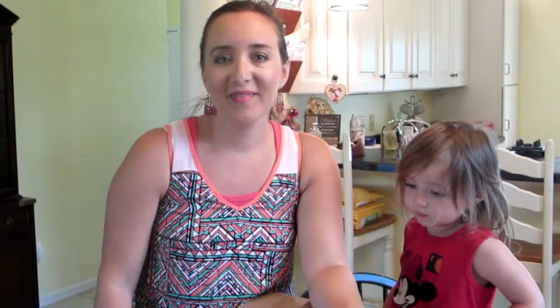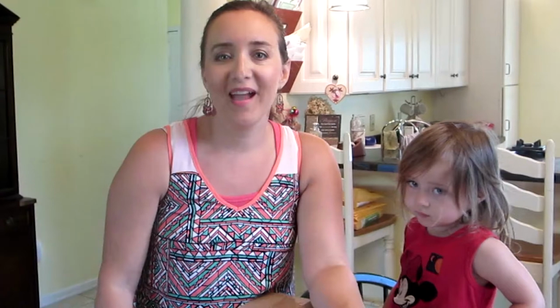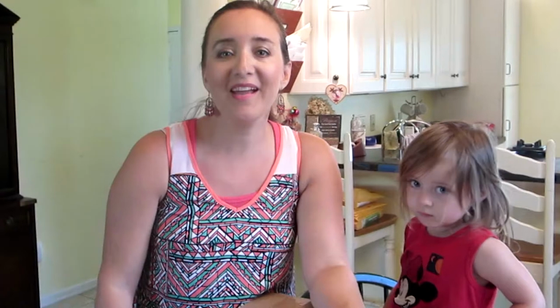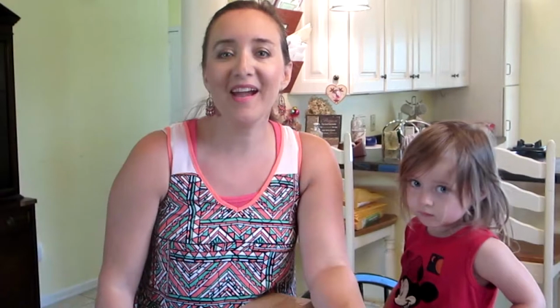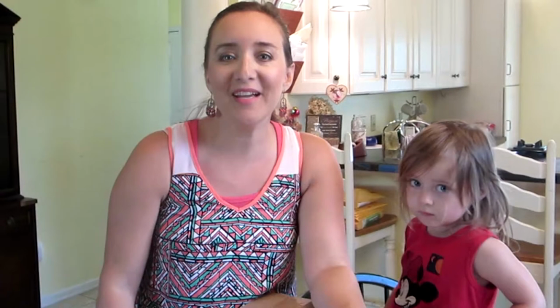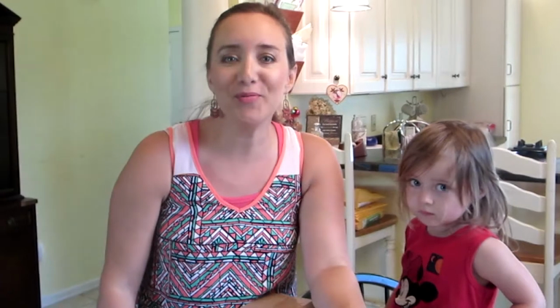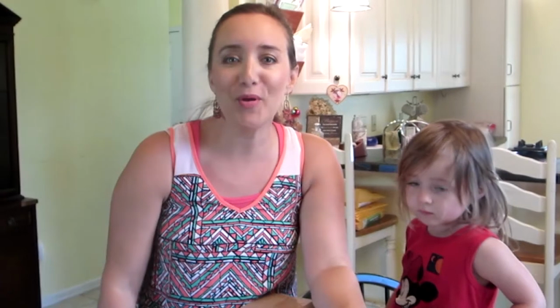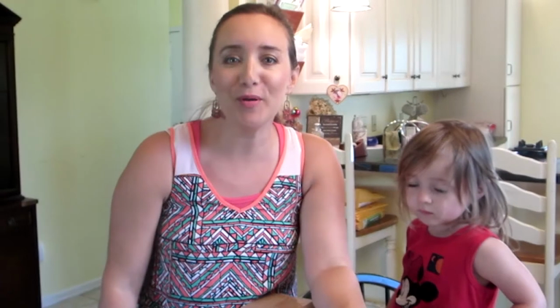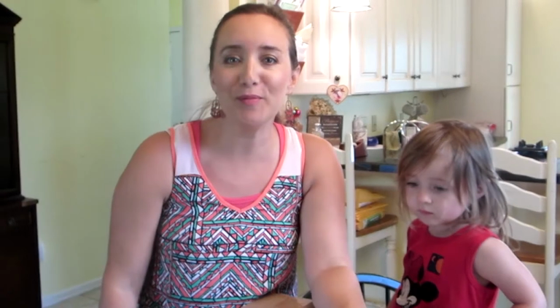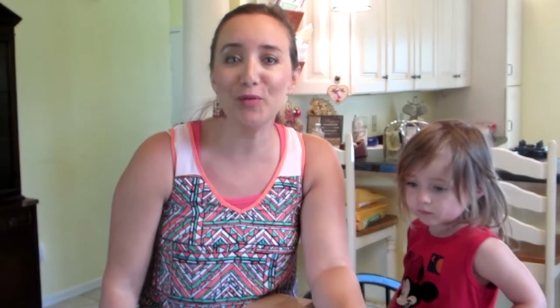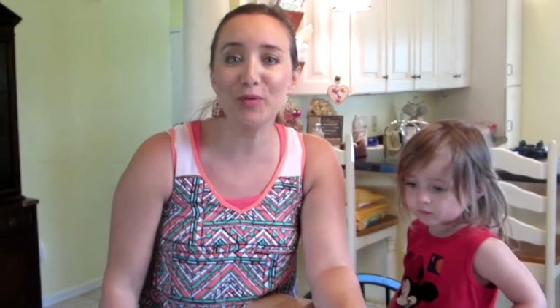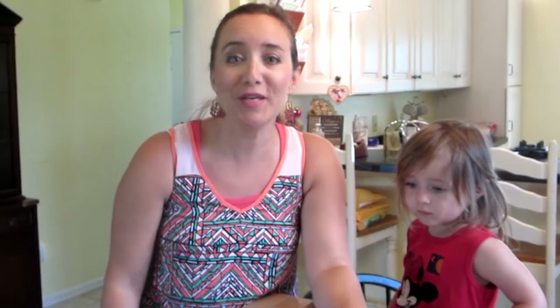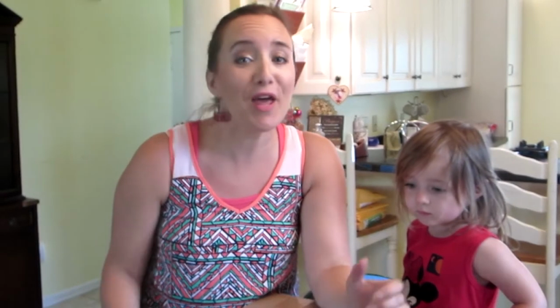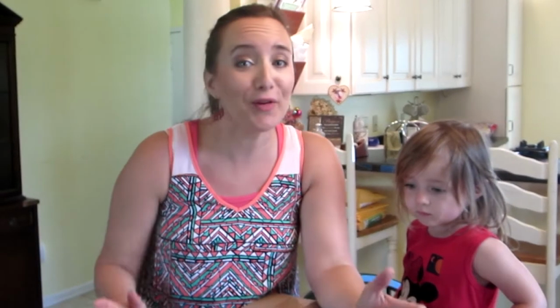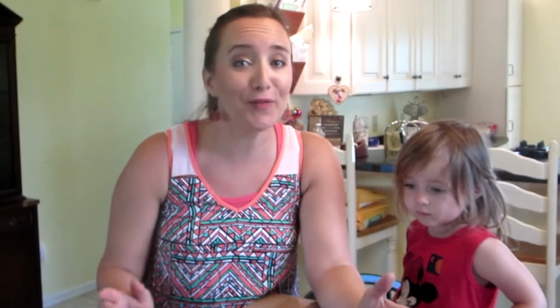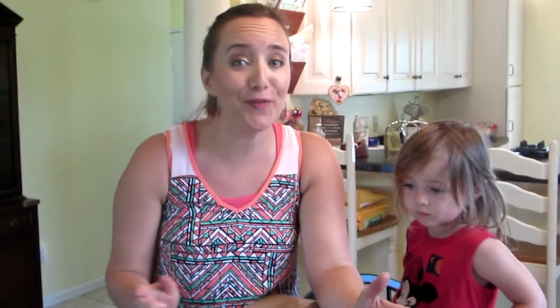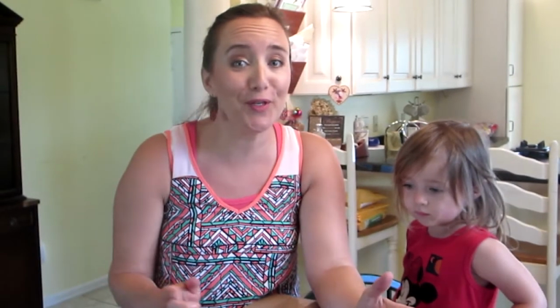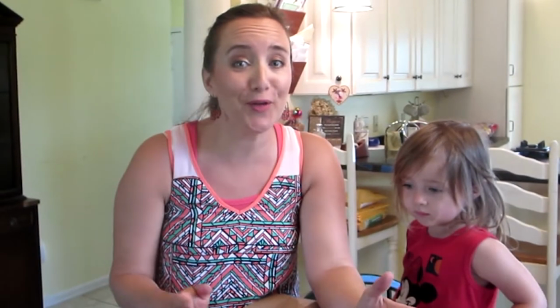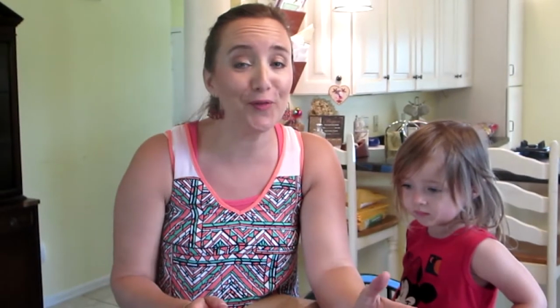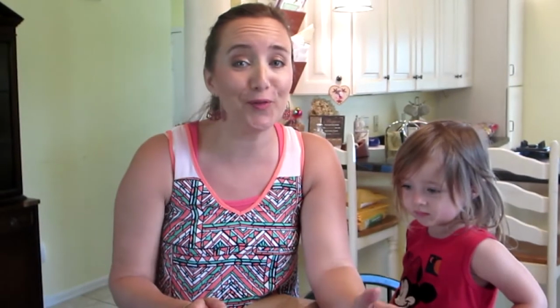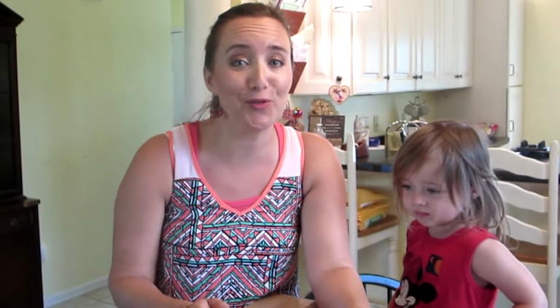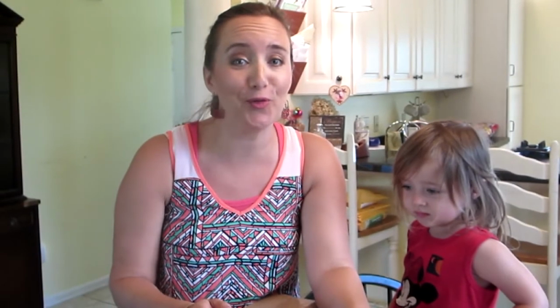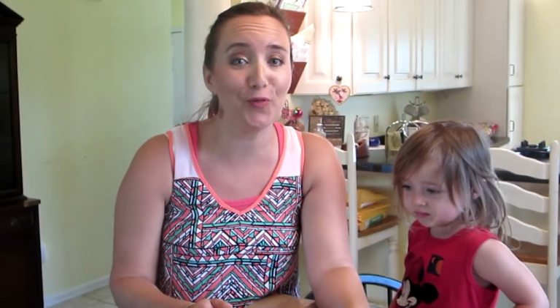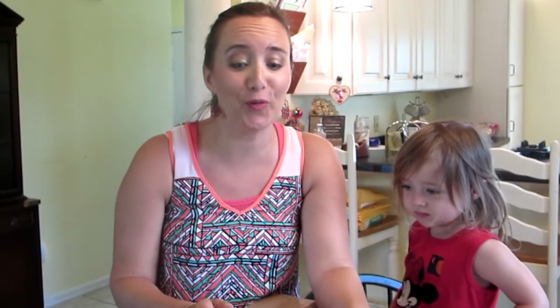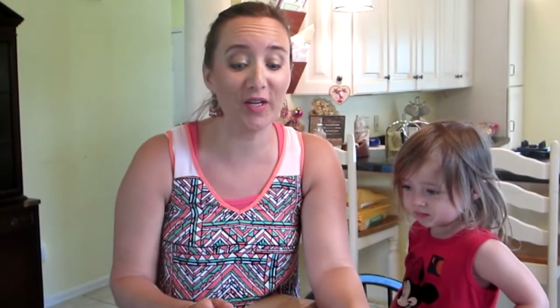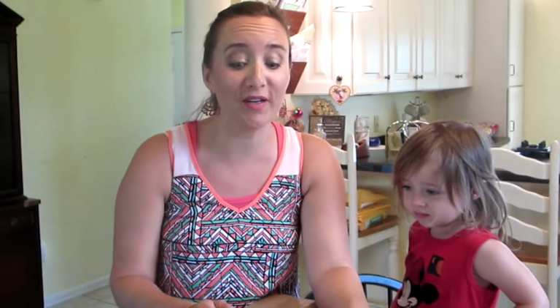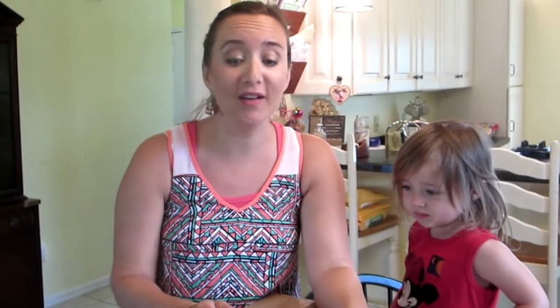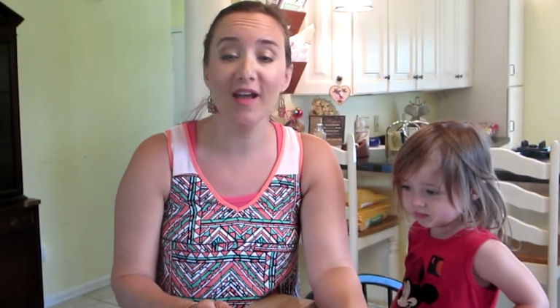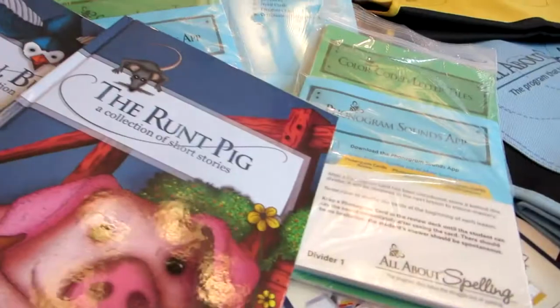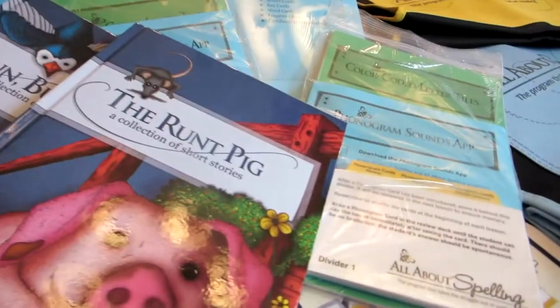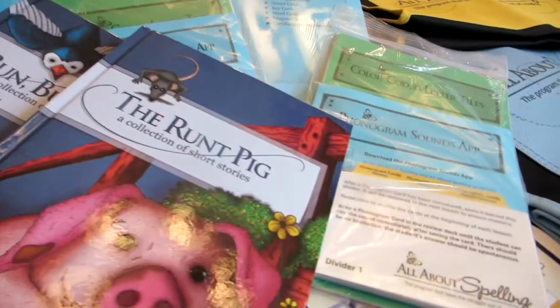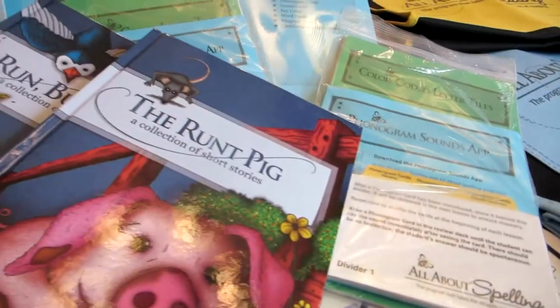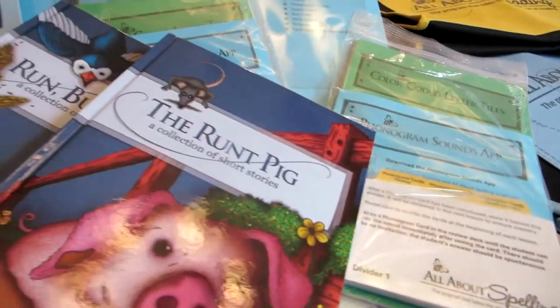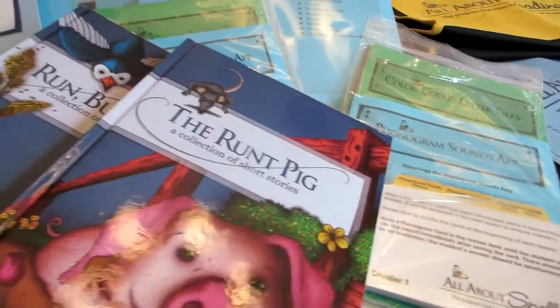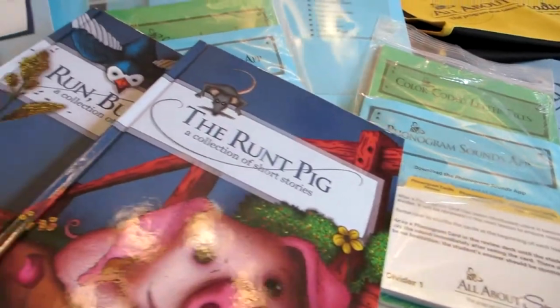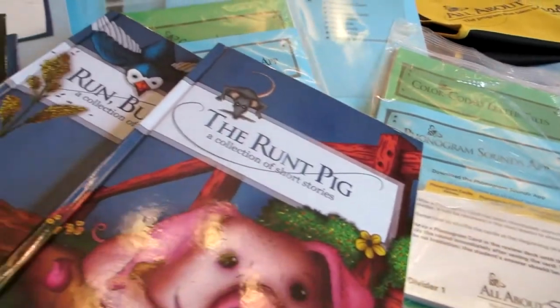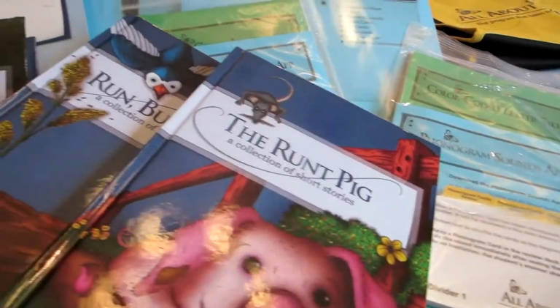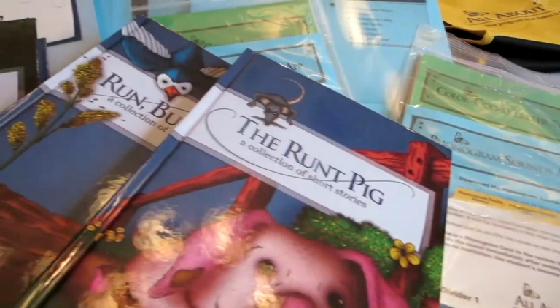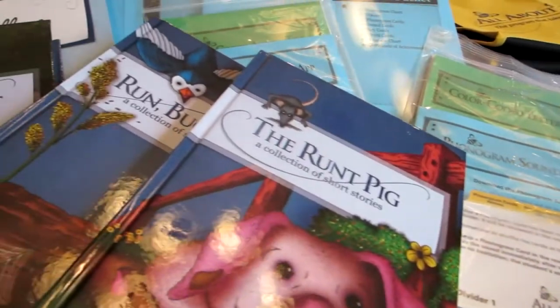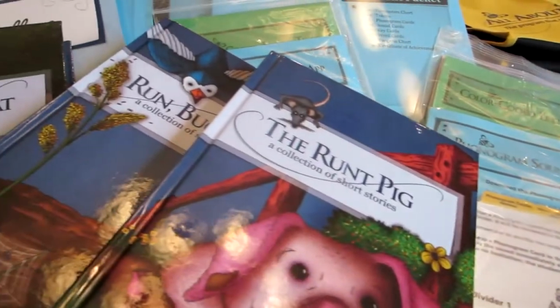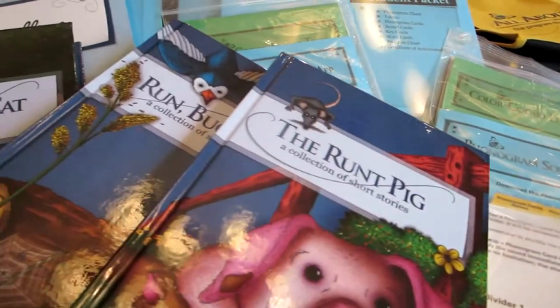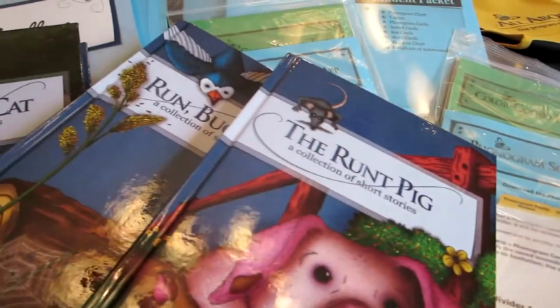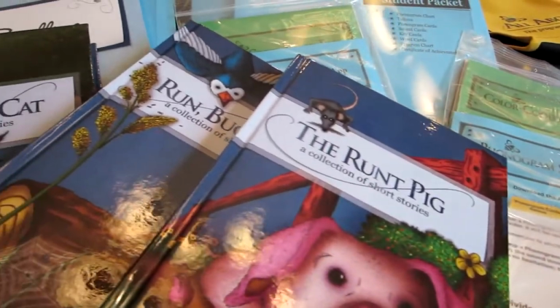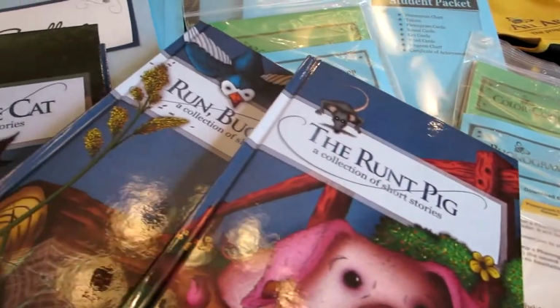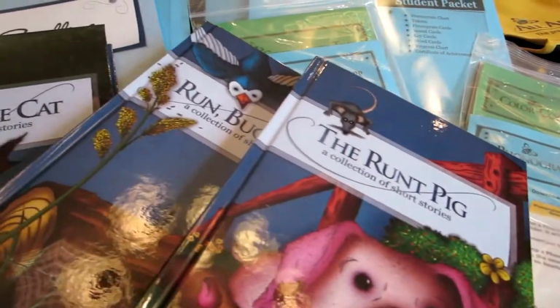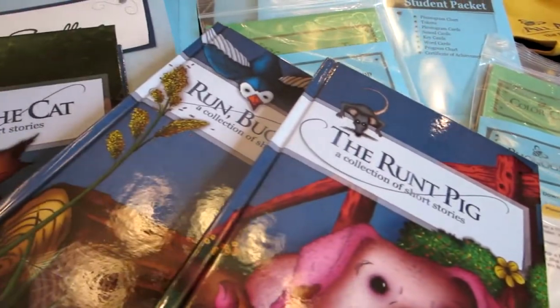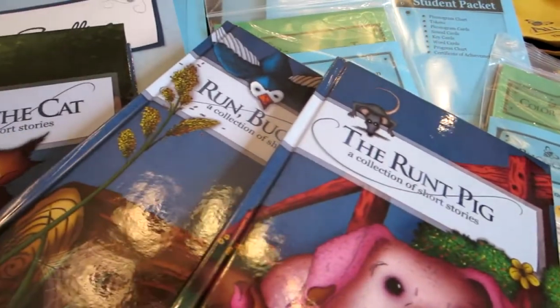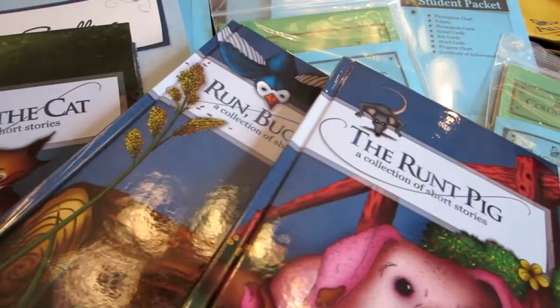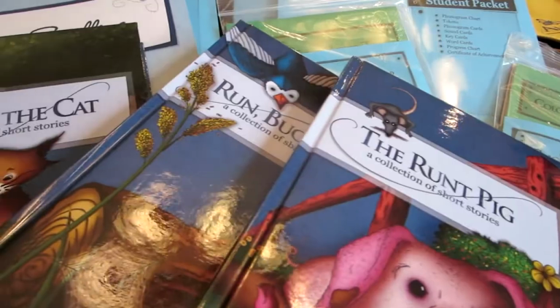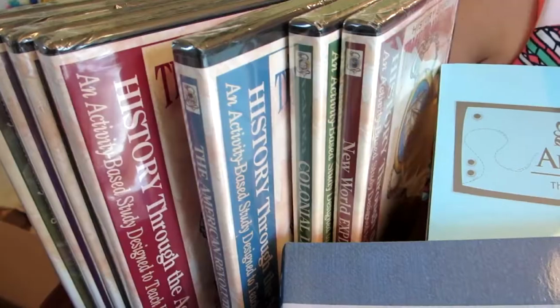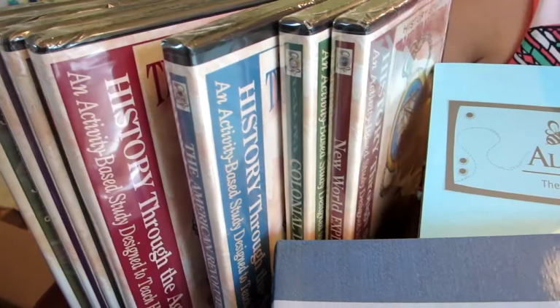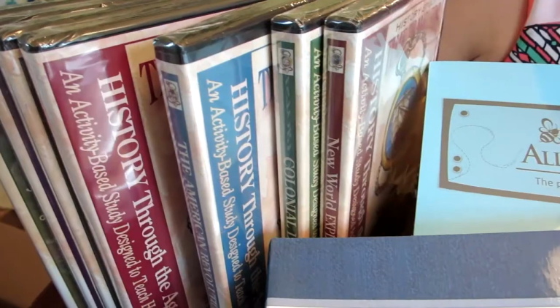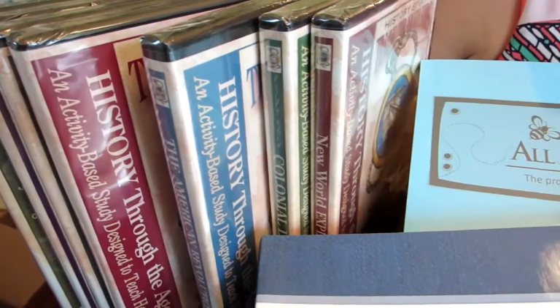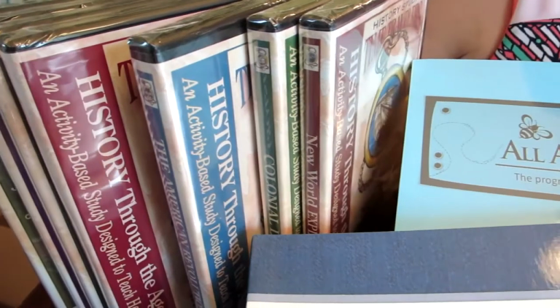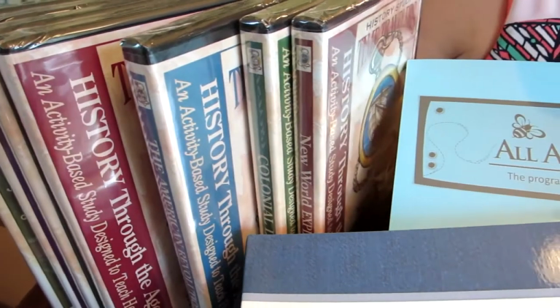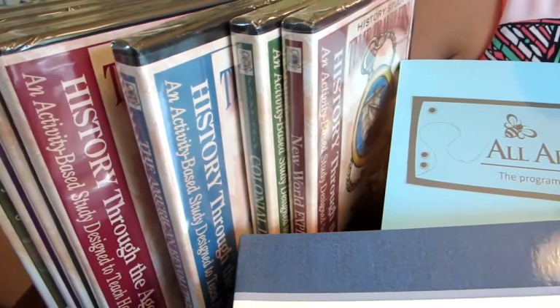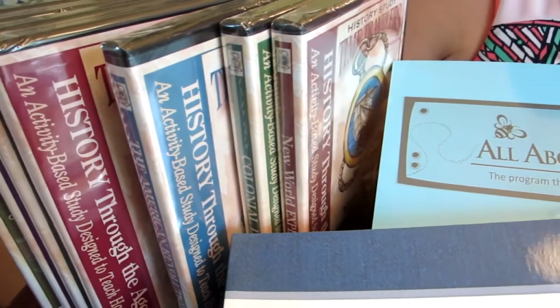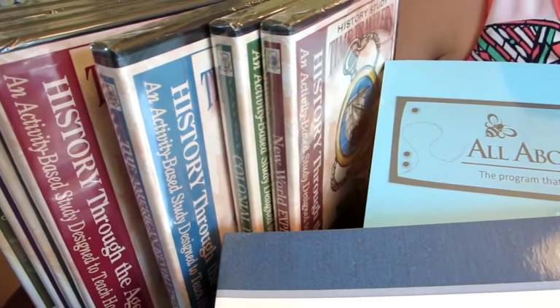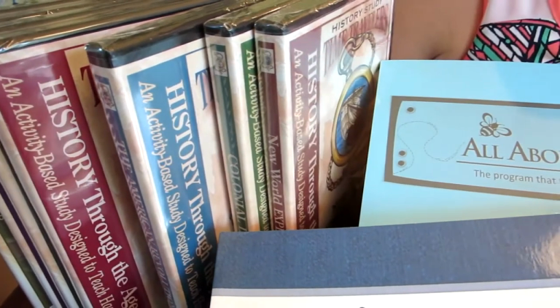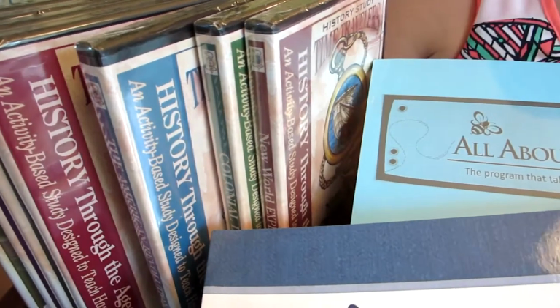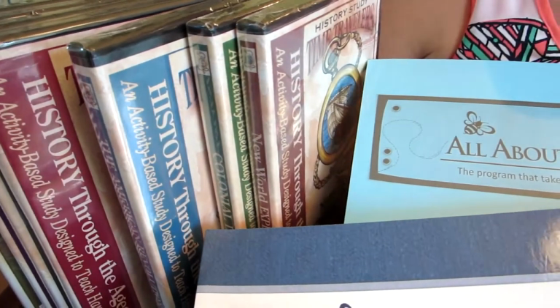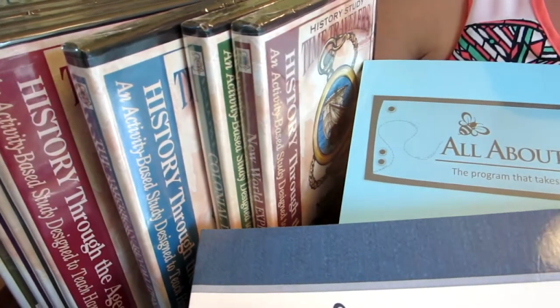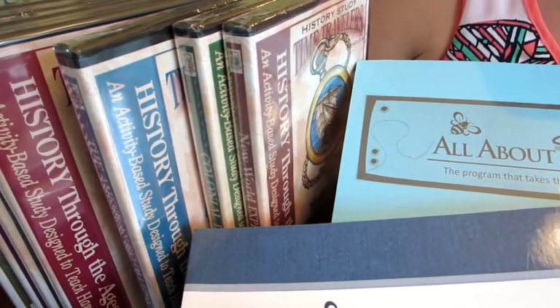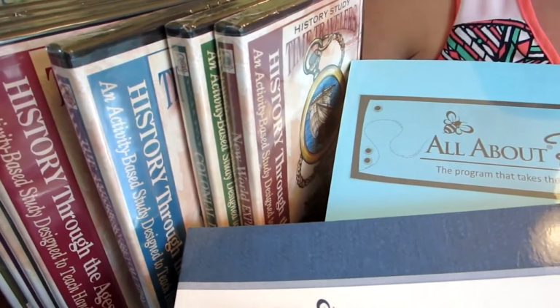Hi guys, welcome to another video for Jewel For Real. Today I'm going to be doing an unboxing for homeschool products.